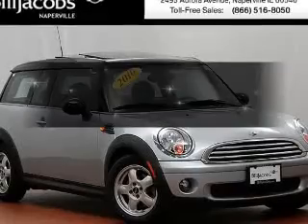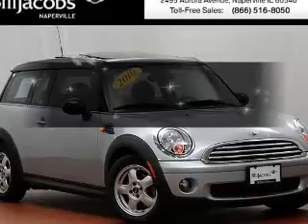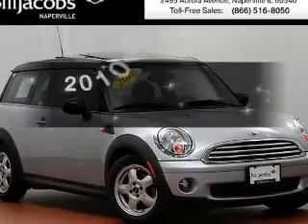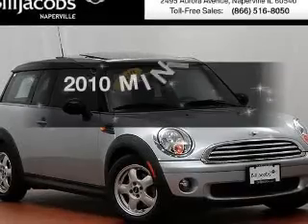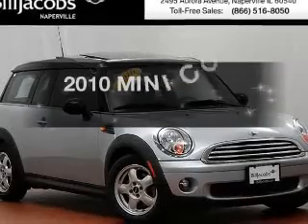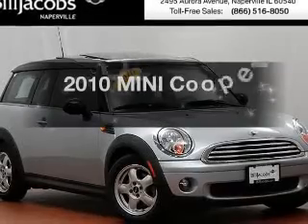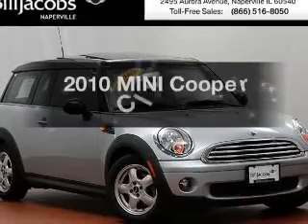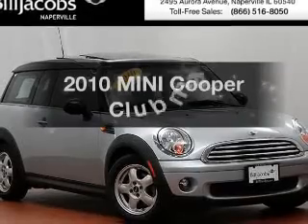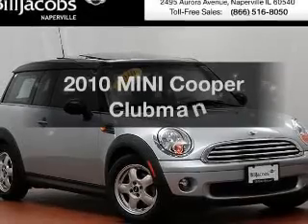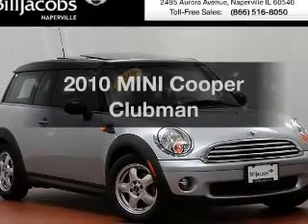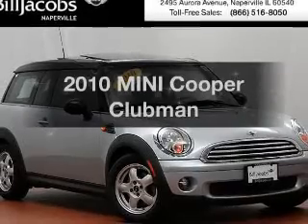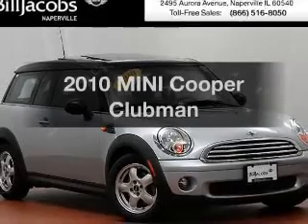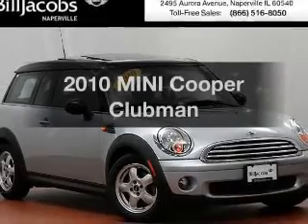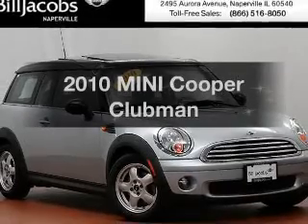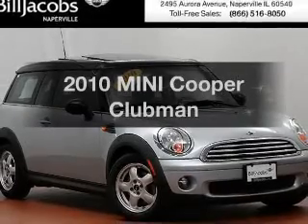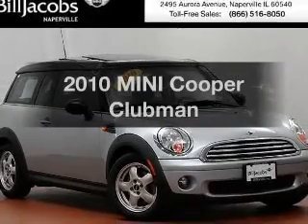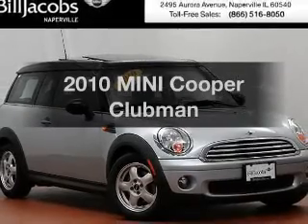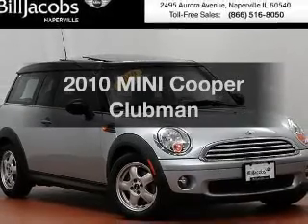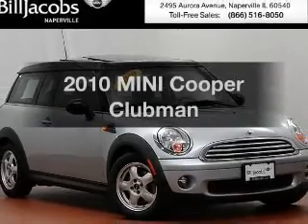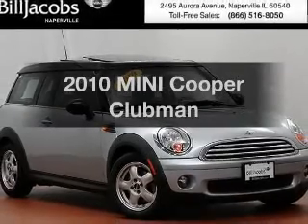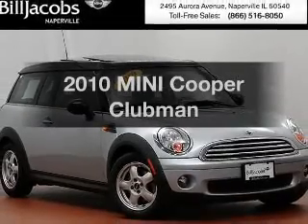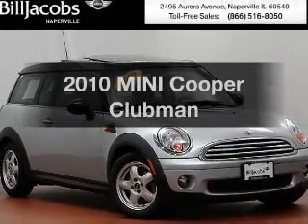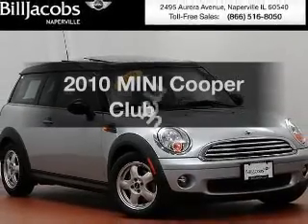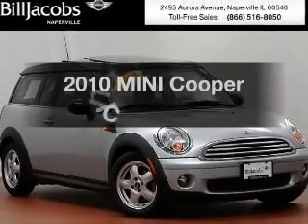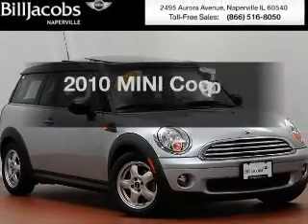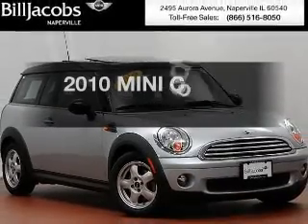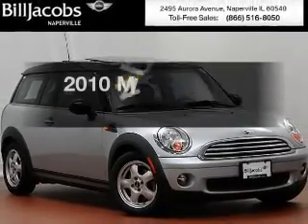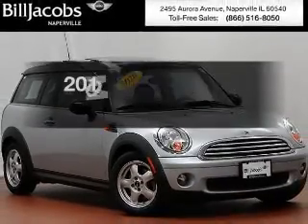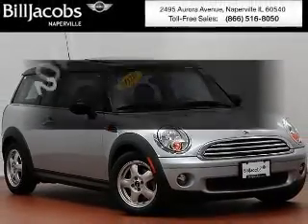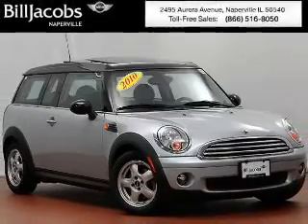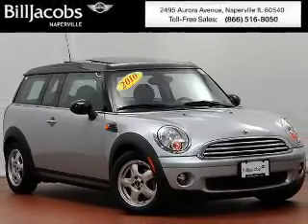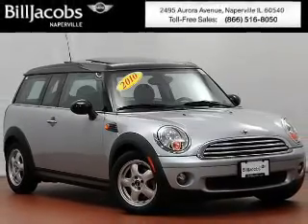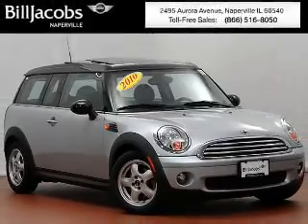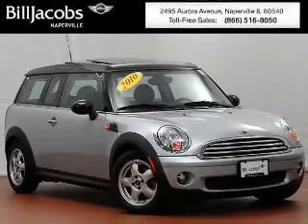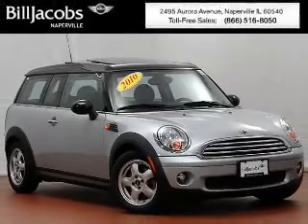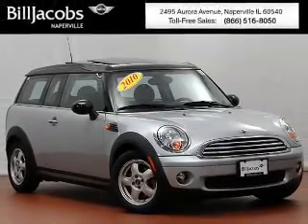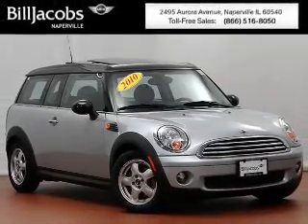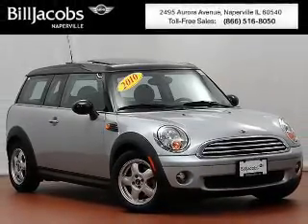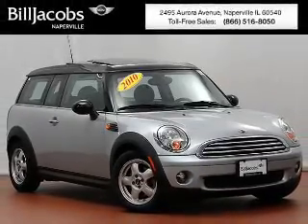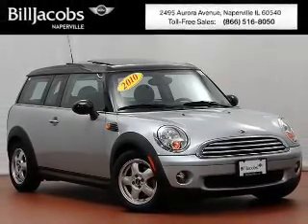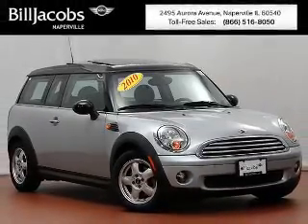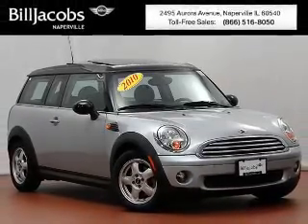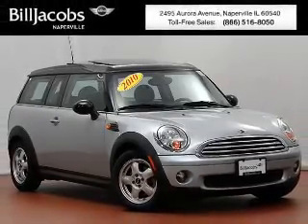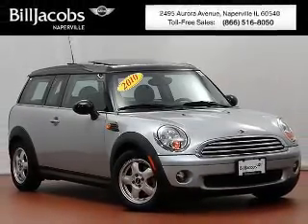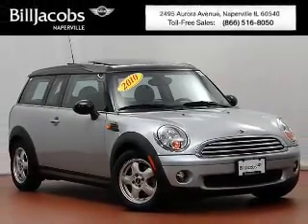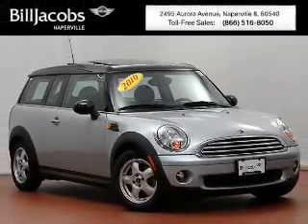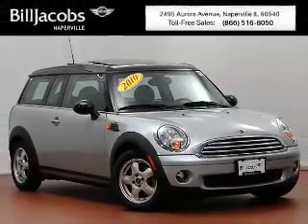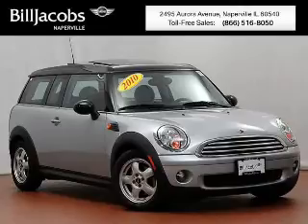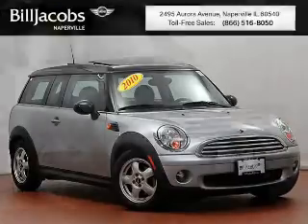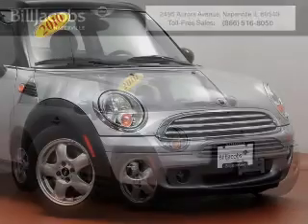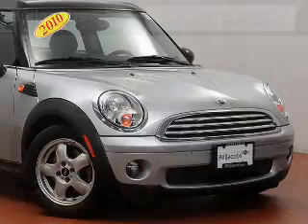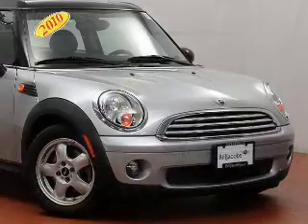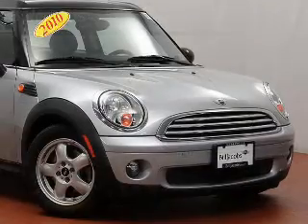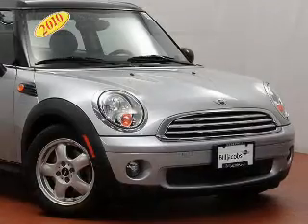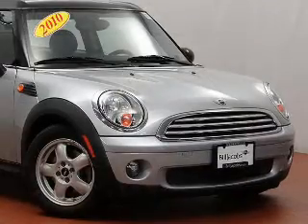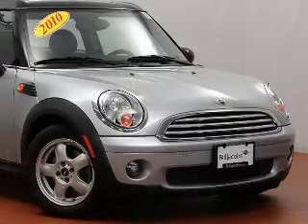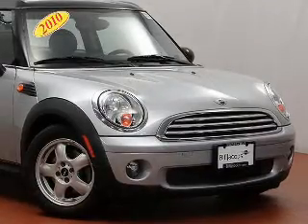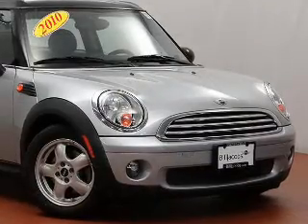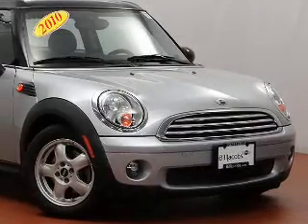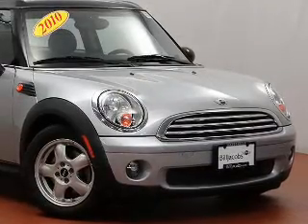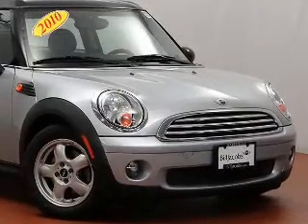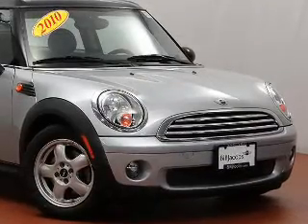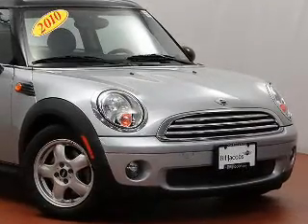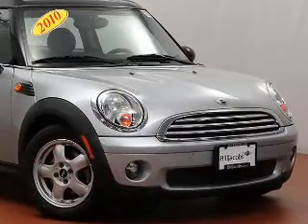Imagine yourself in this 2010 Mini Cooper. If you're looking for a first-rate auto, this one could be yours today.